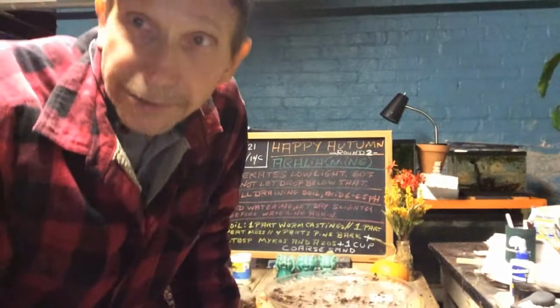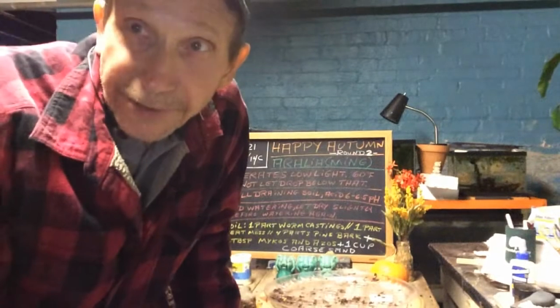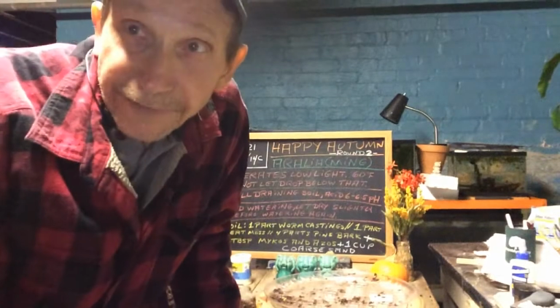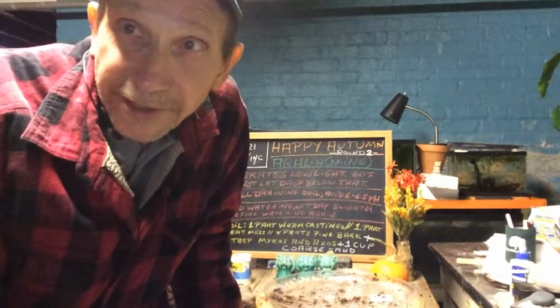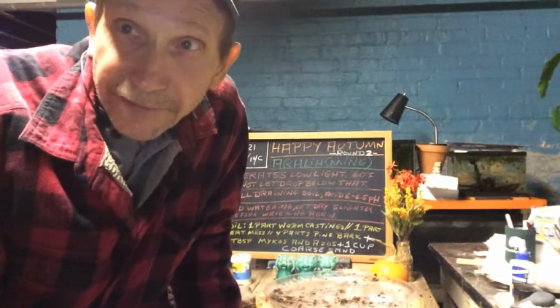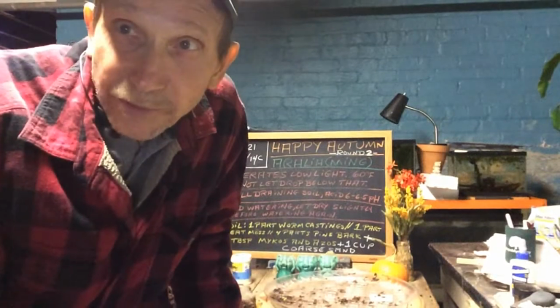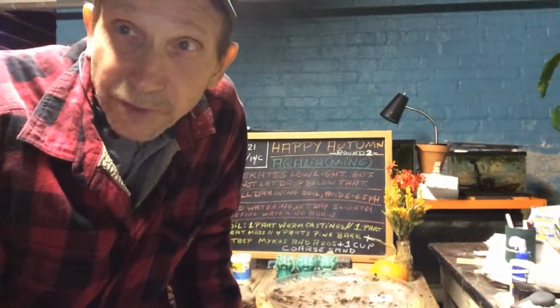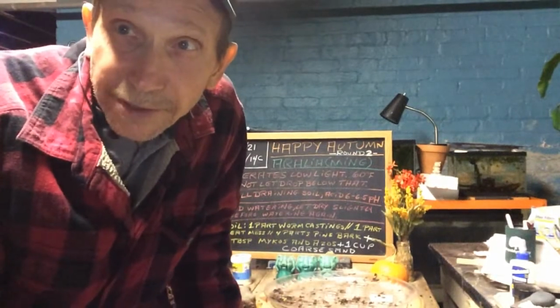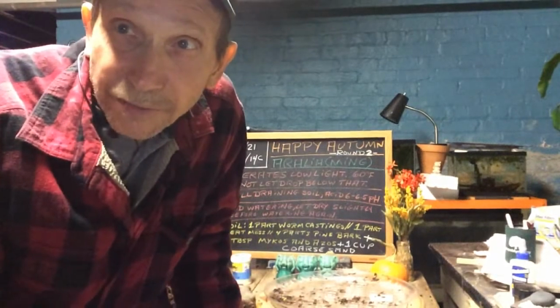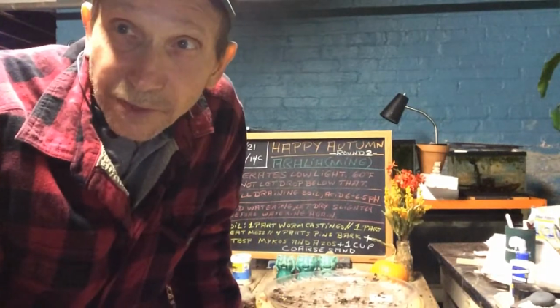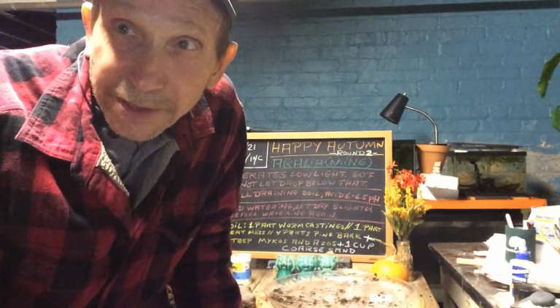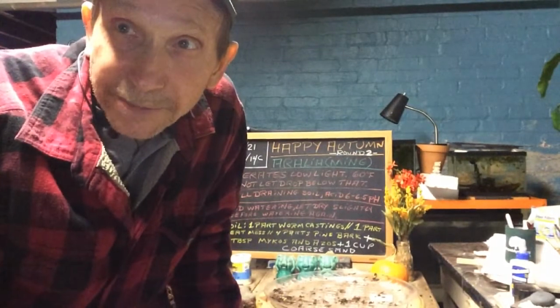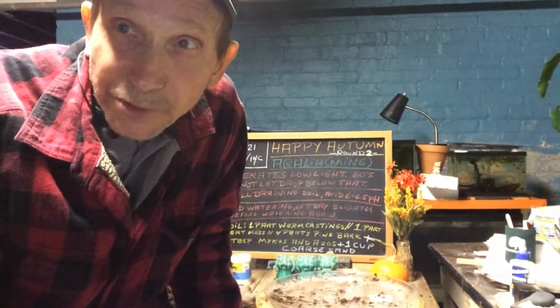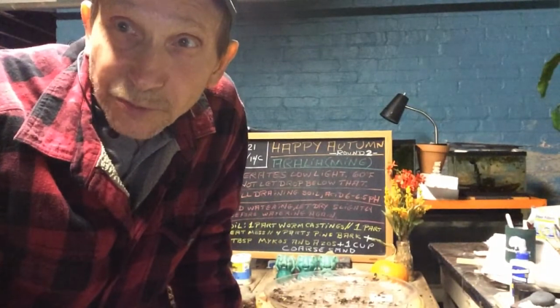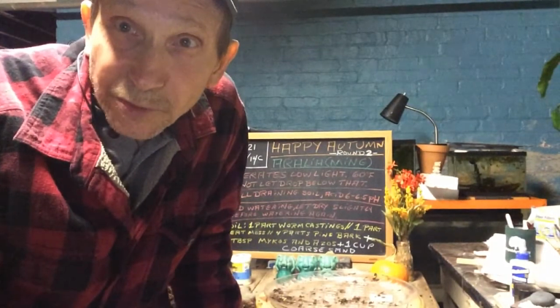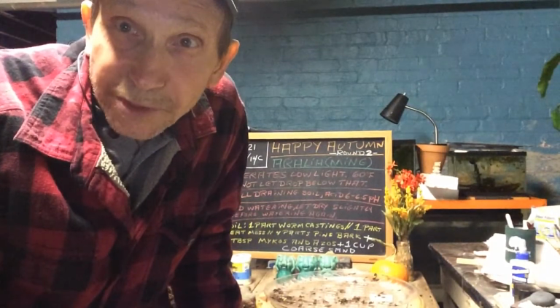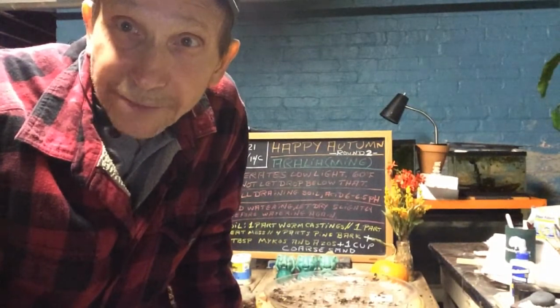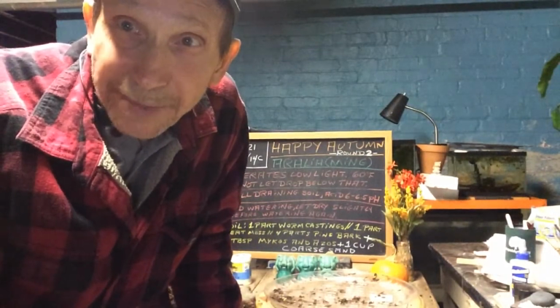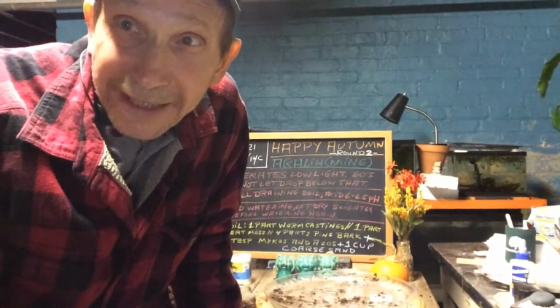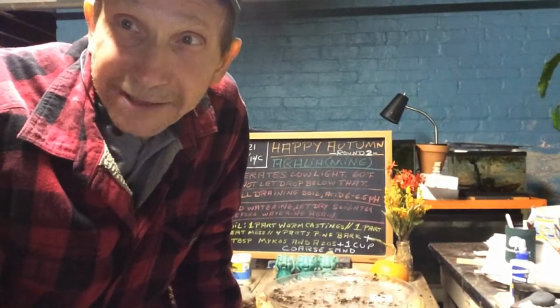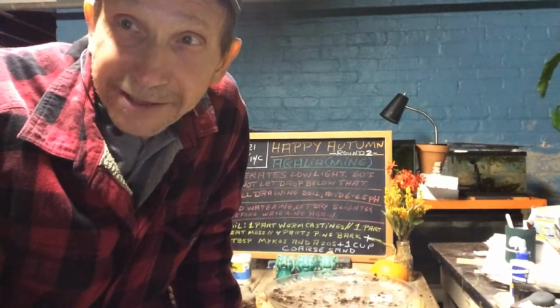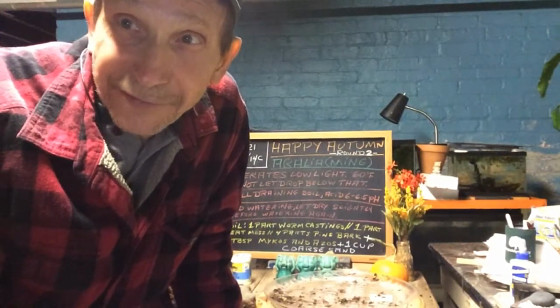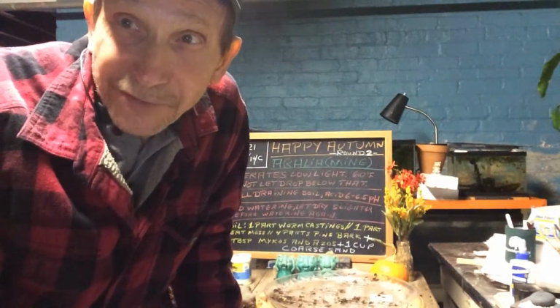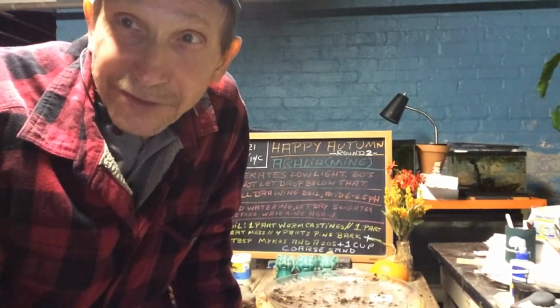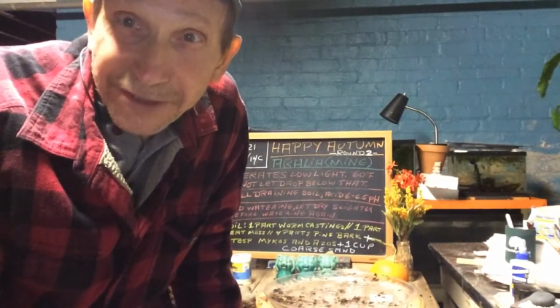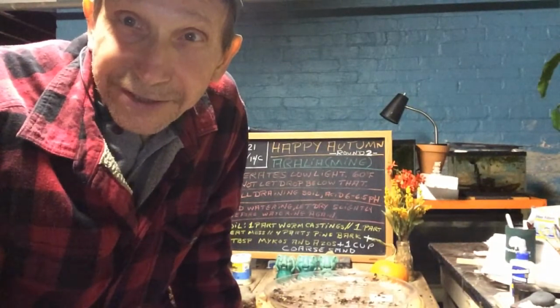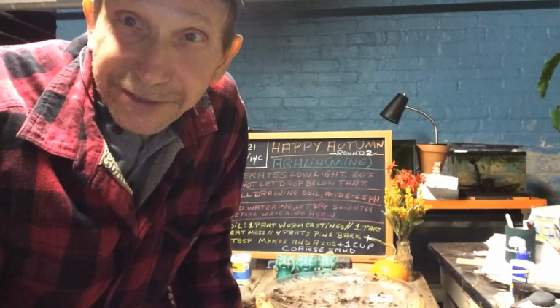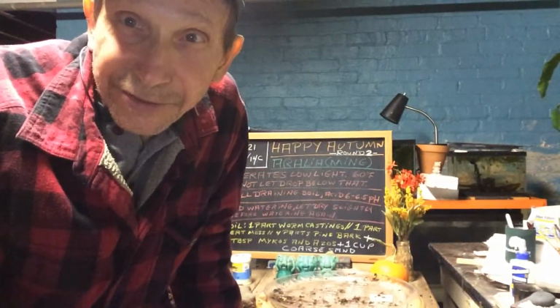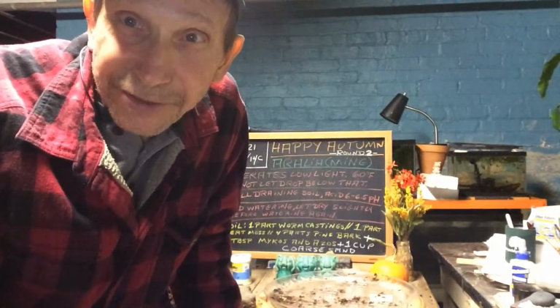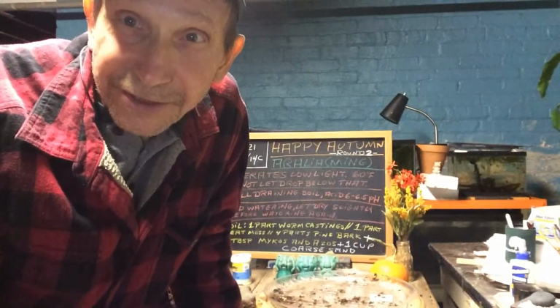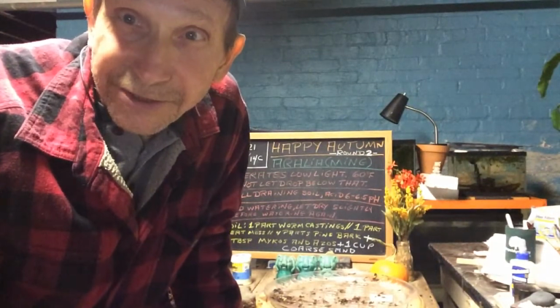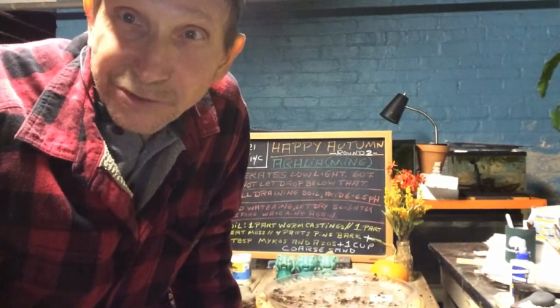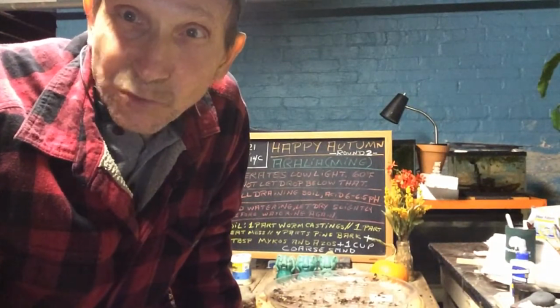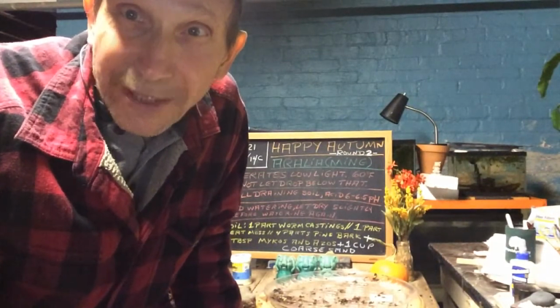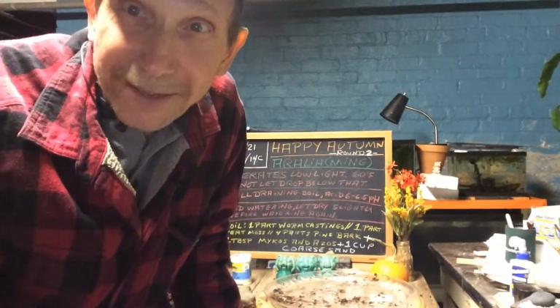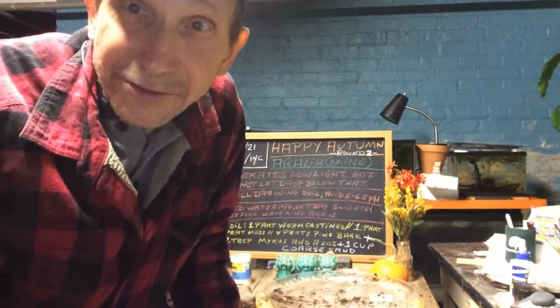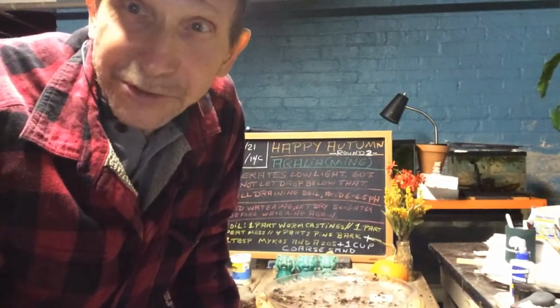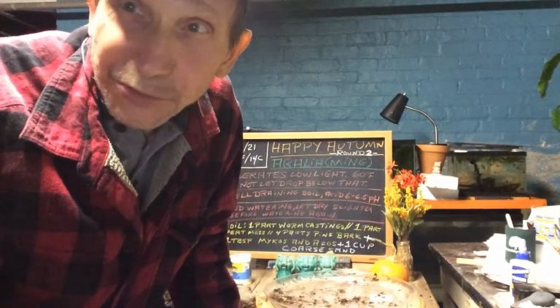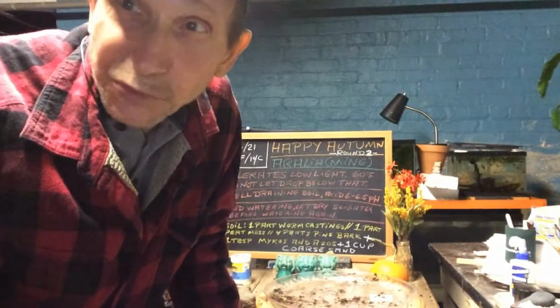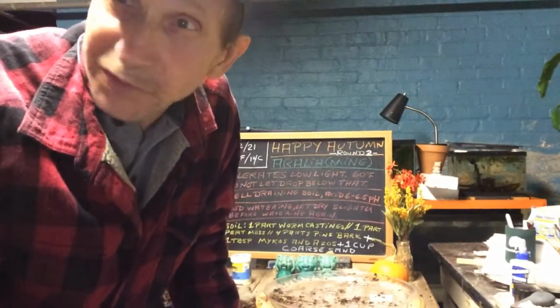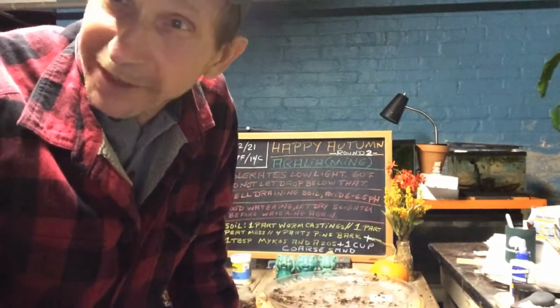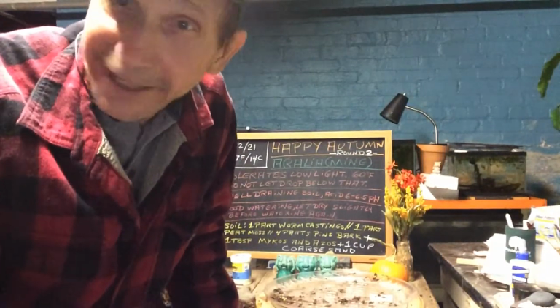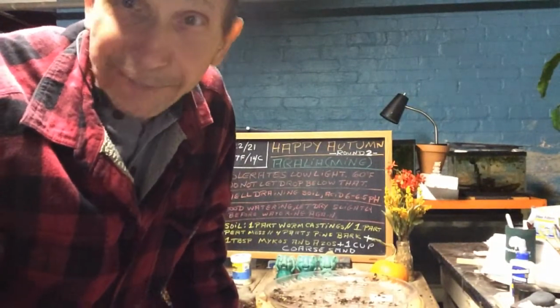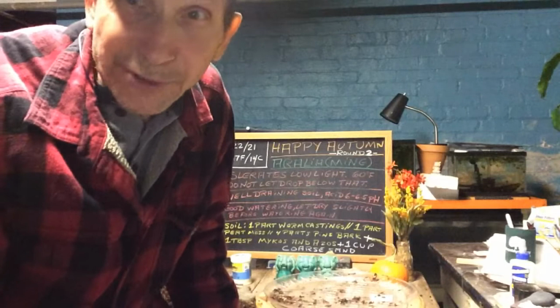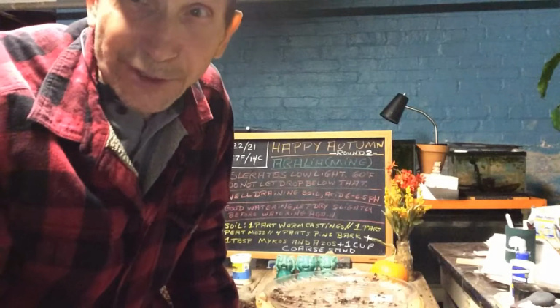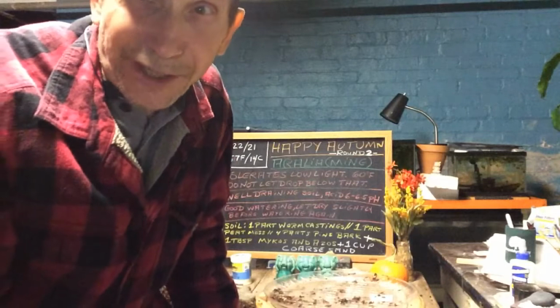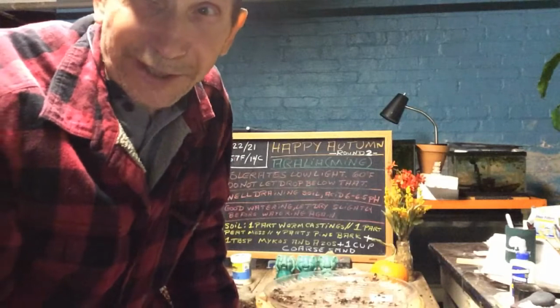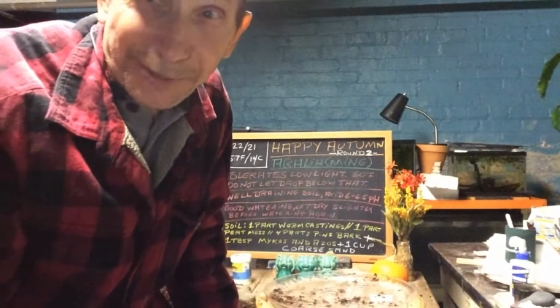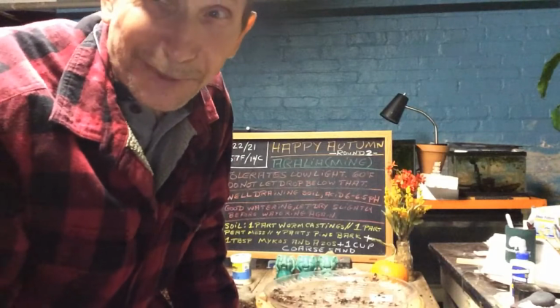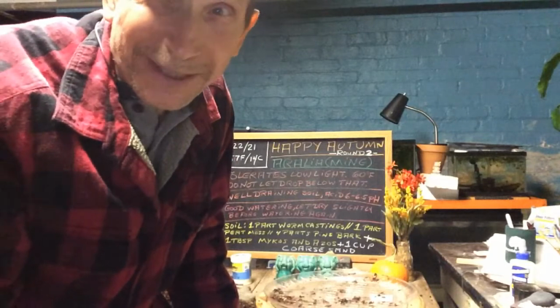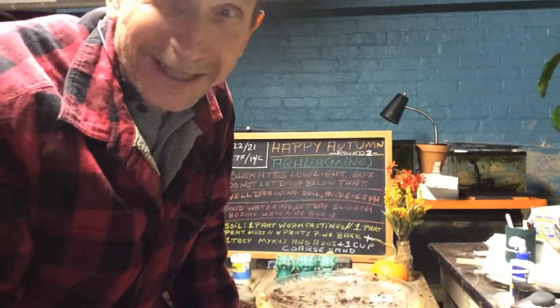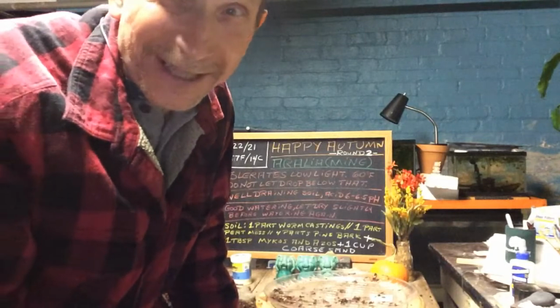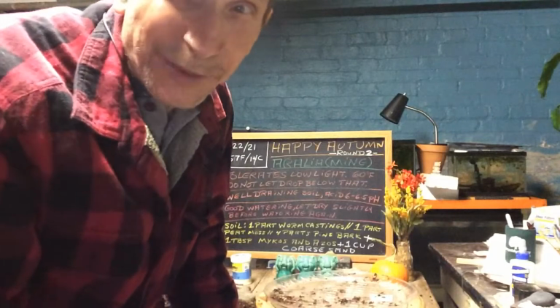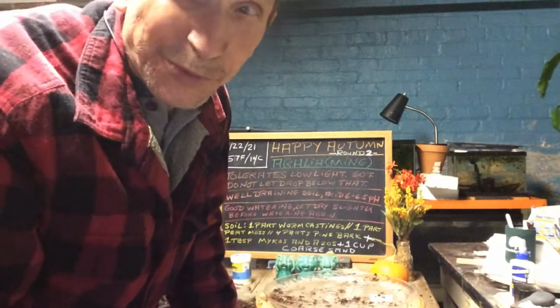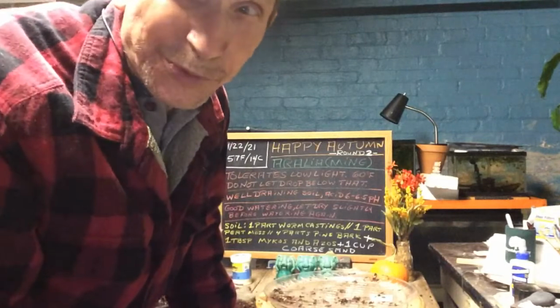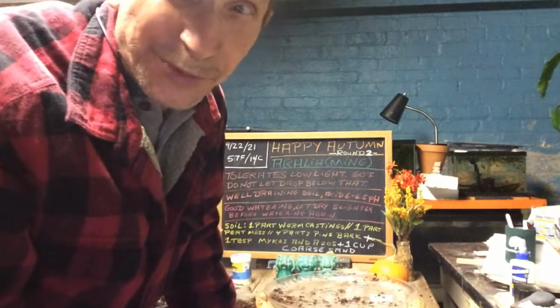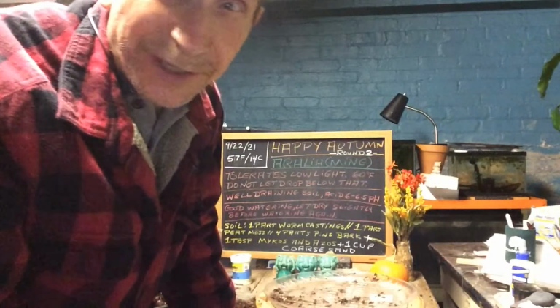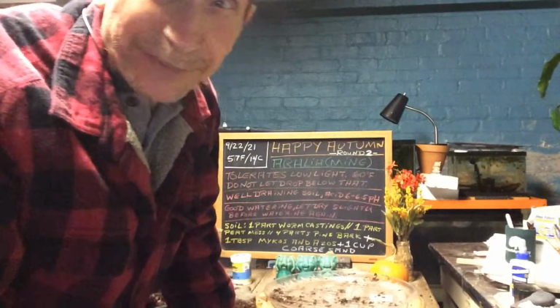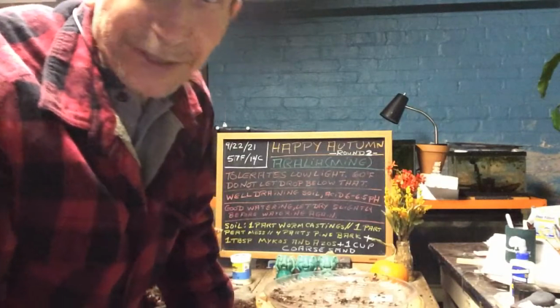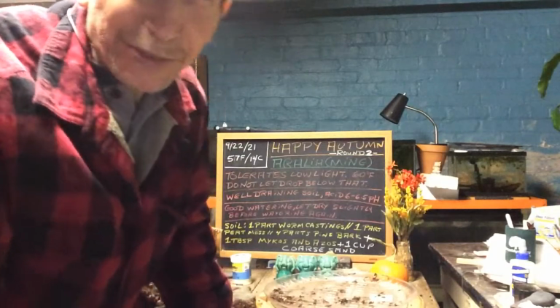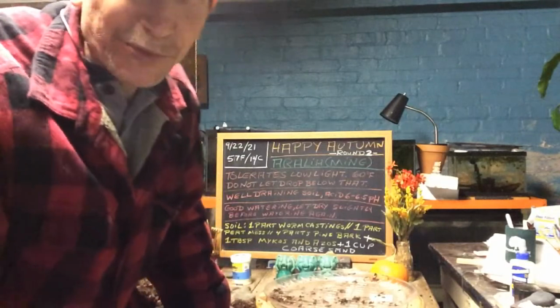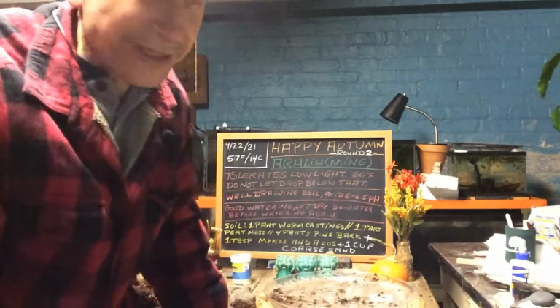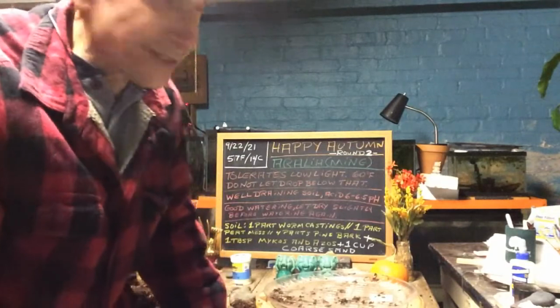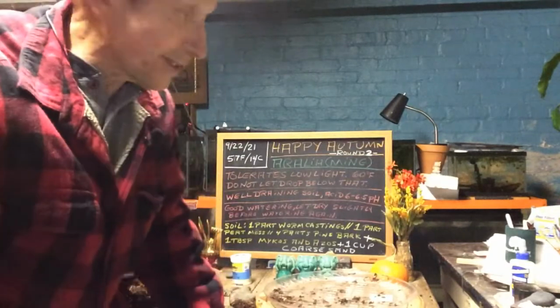Good evening everyone and welcome to Growing Clip Bonsai for Seniors. This is round 2 of Happy Autumn. We are doing our Ming Aralia.